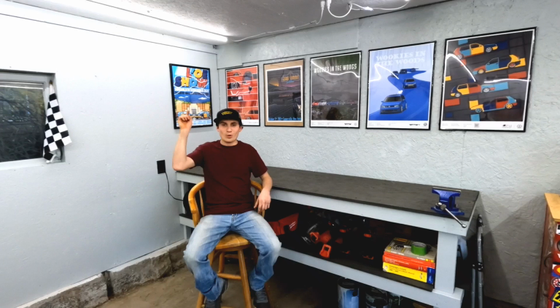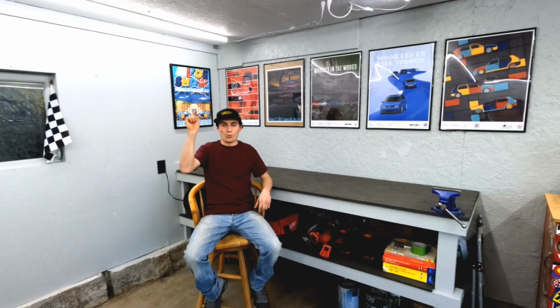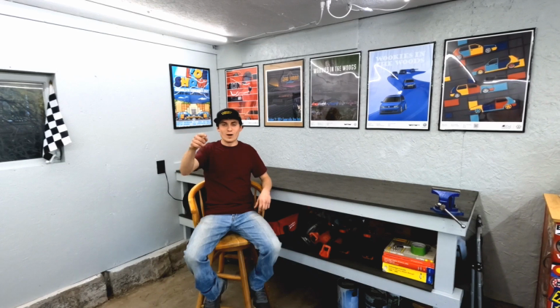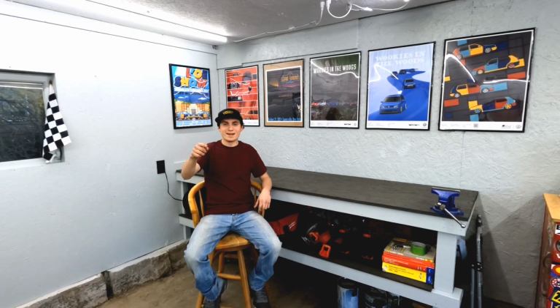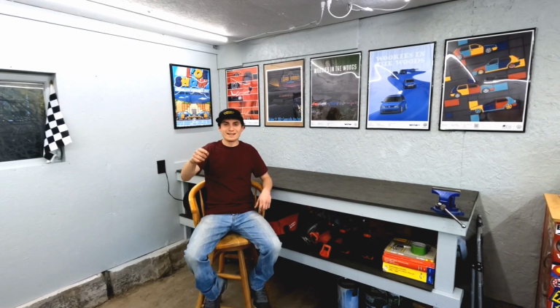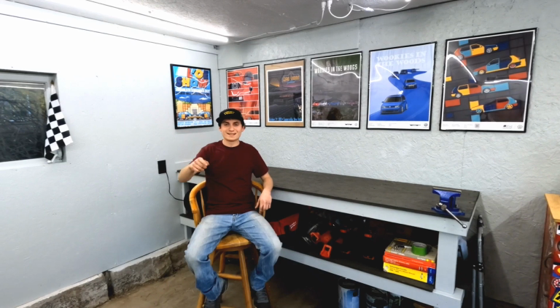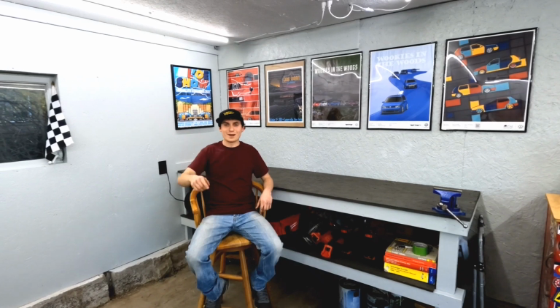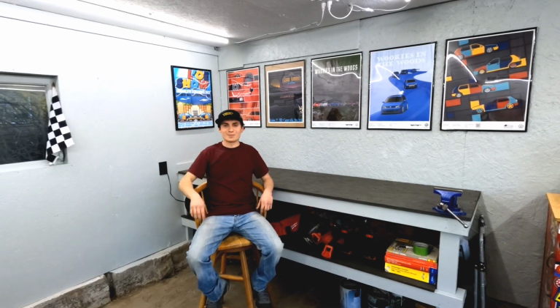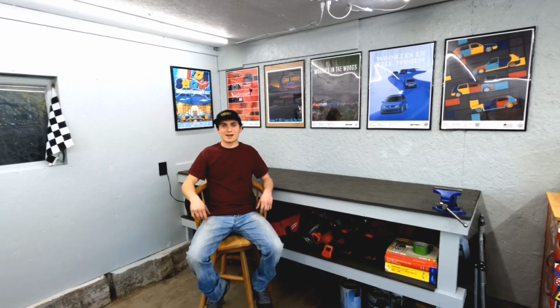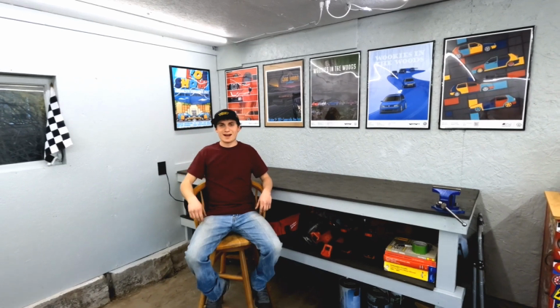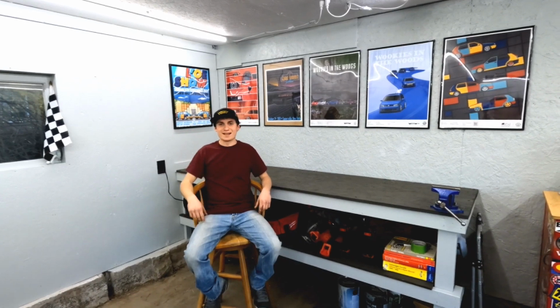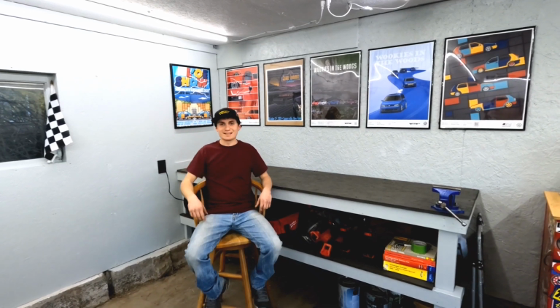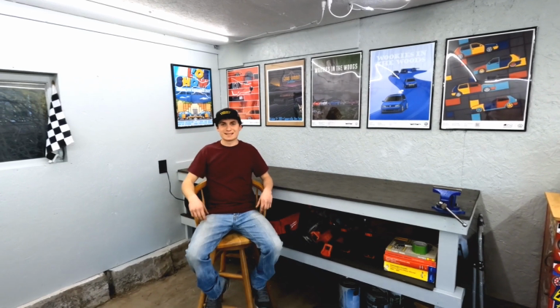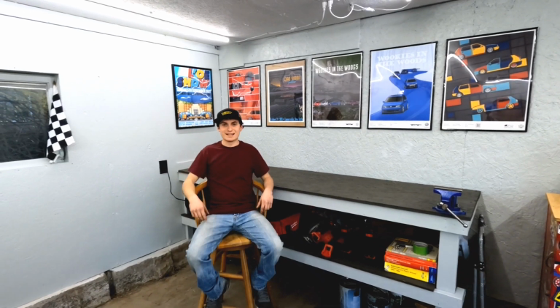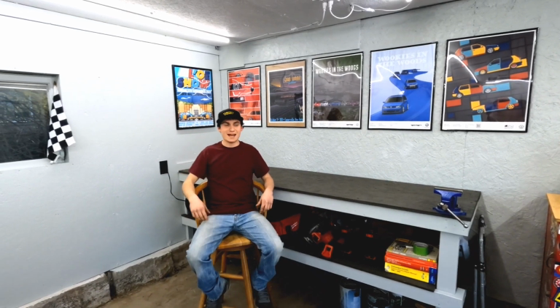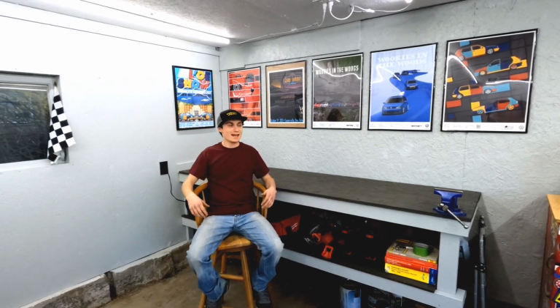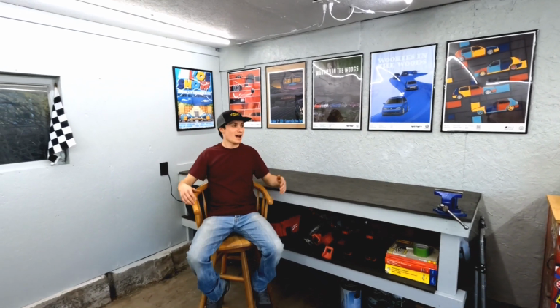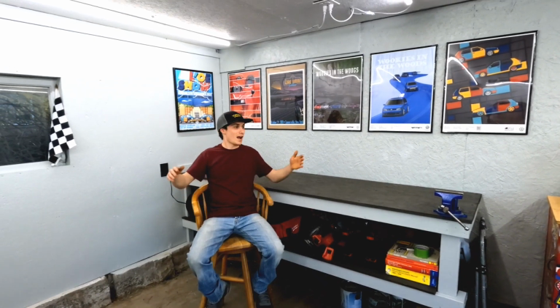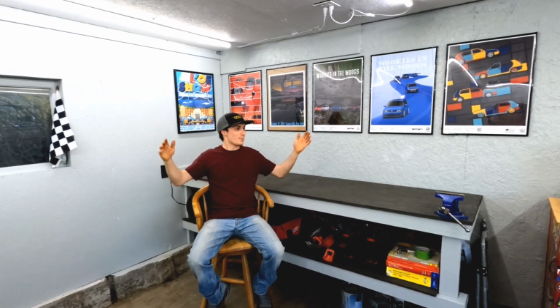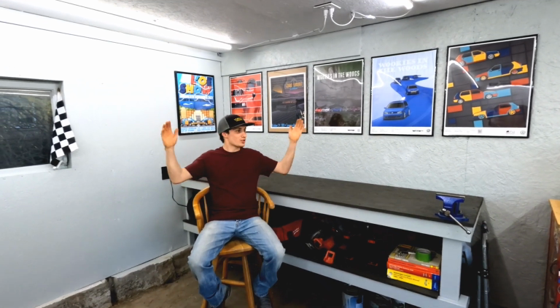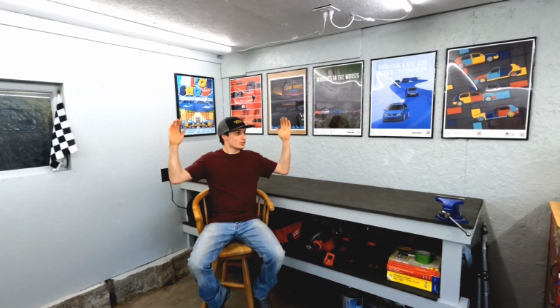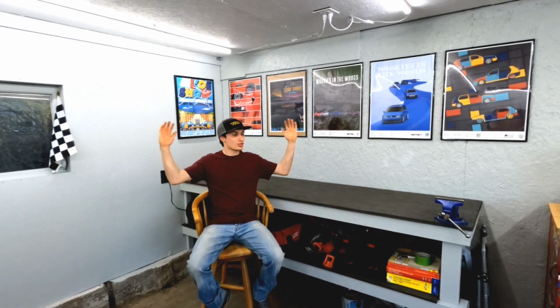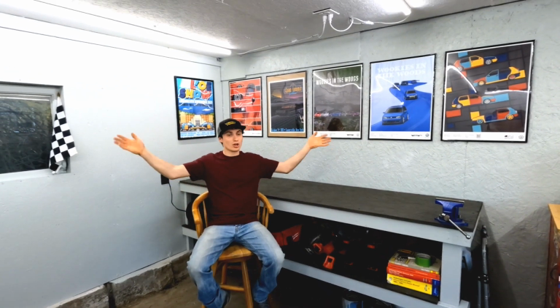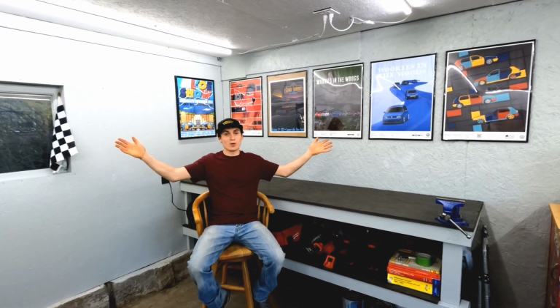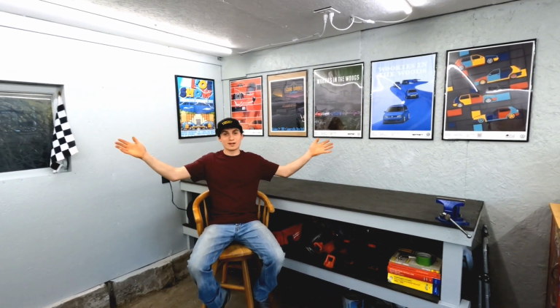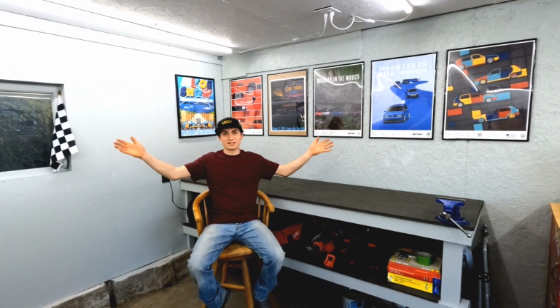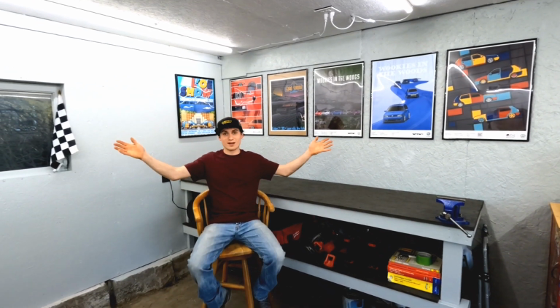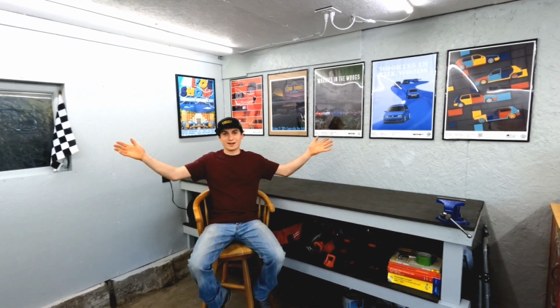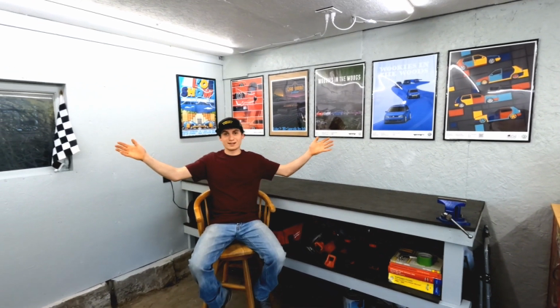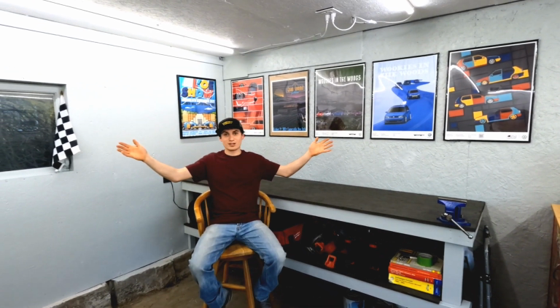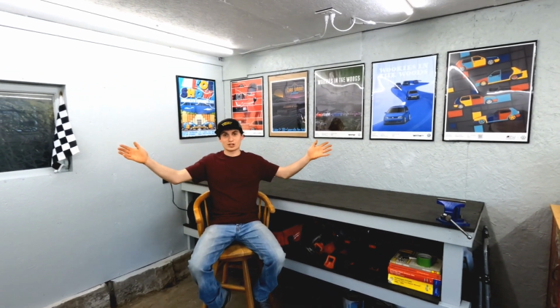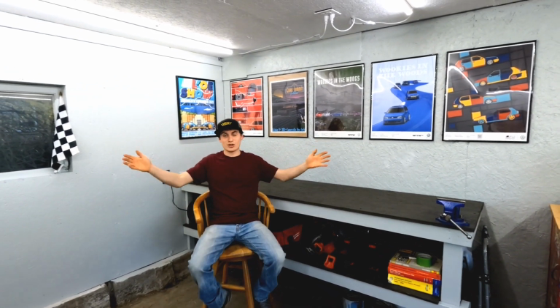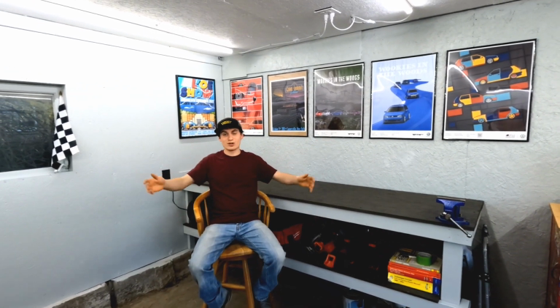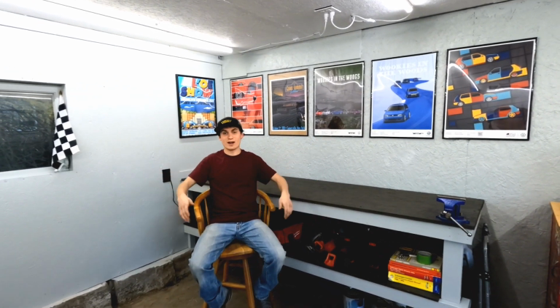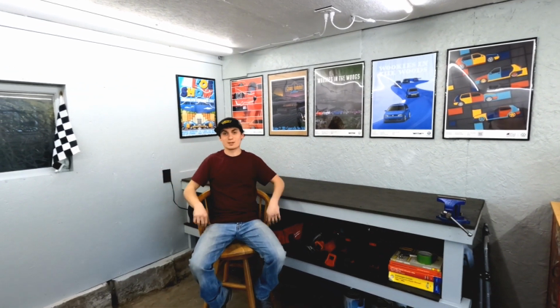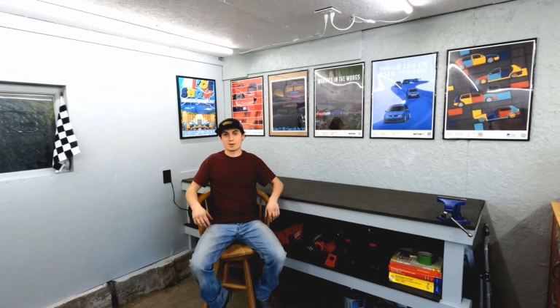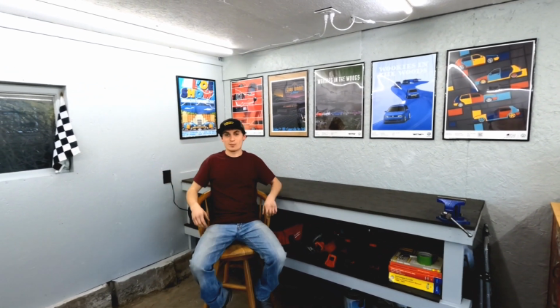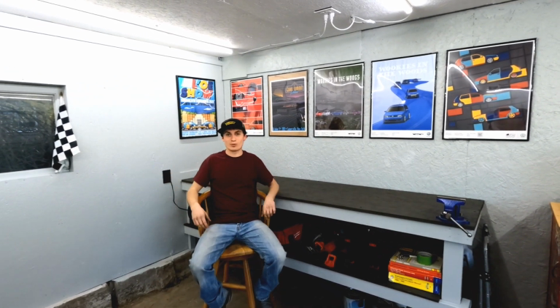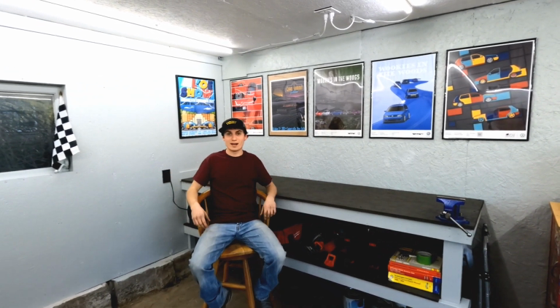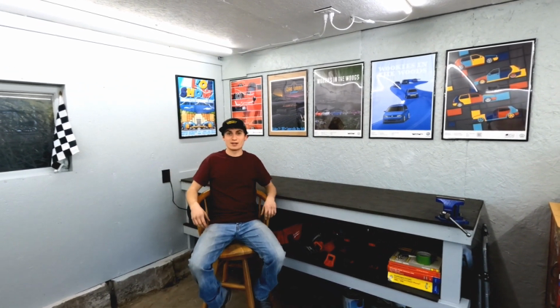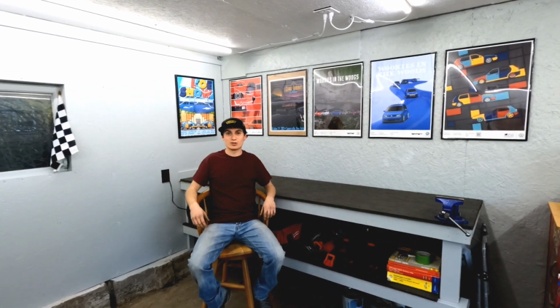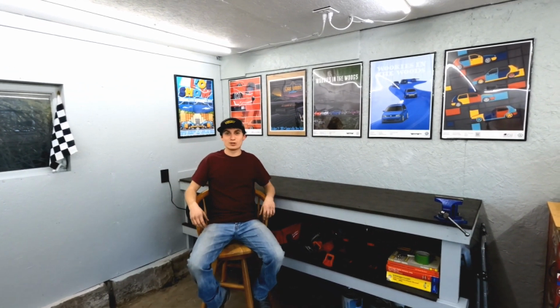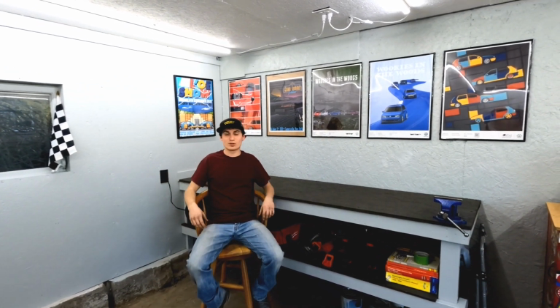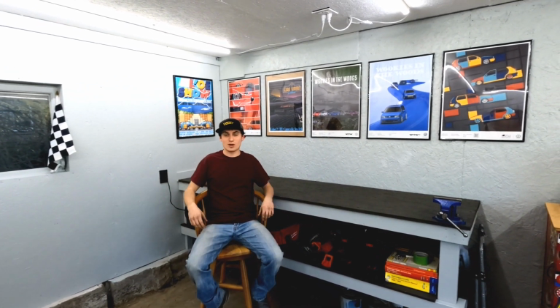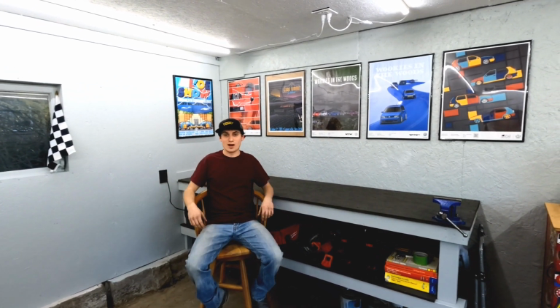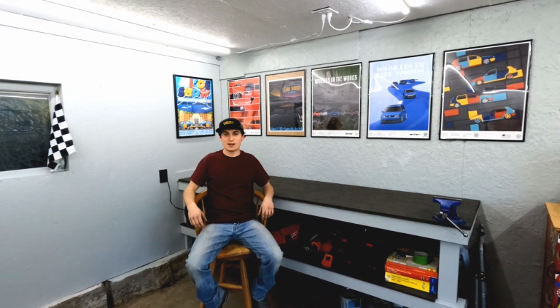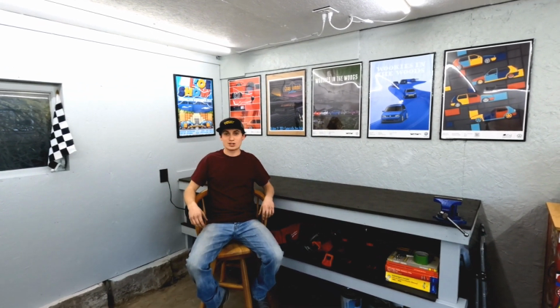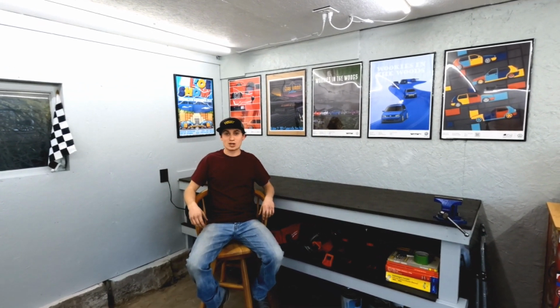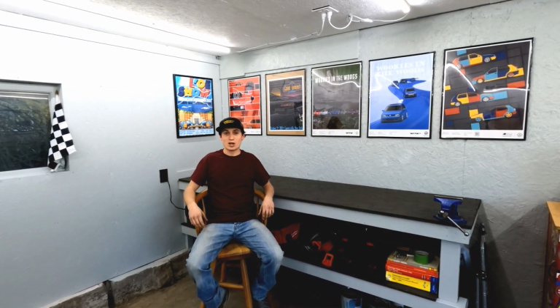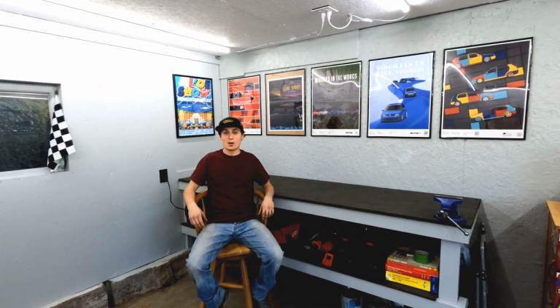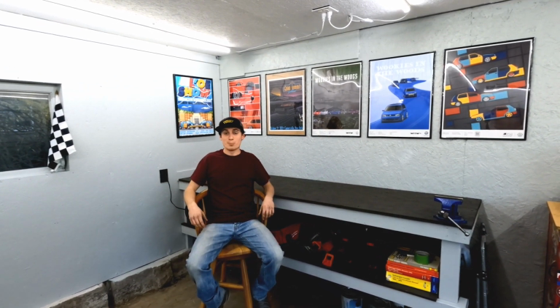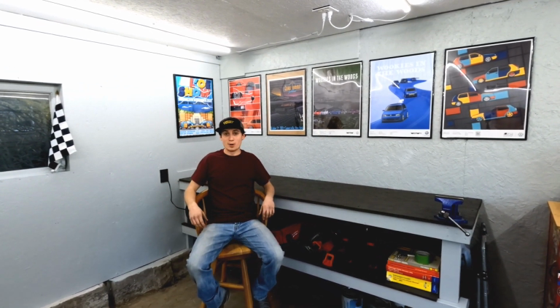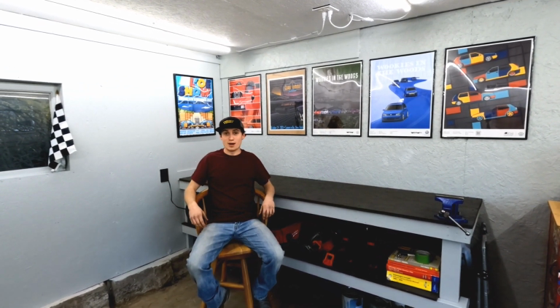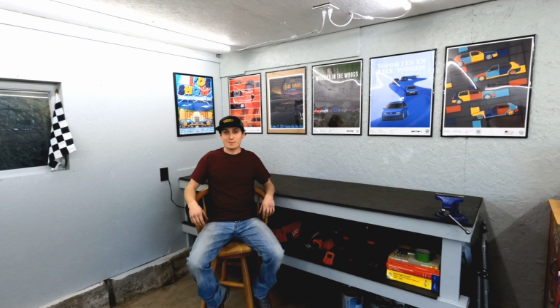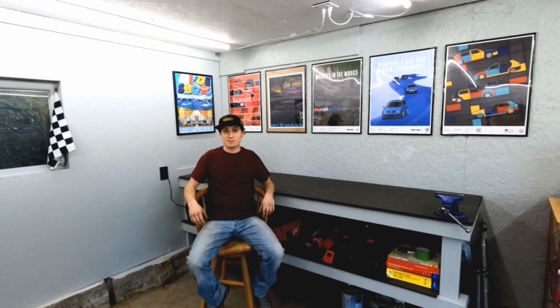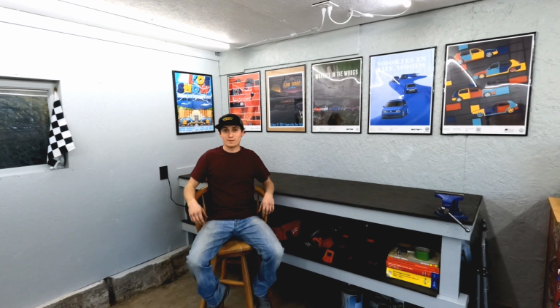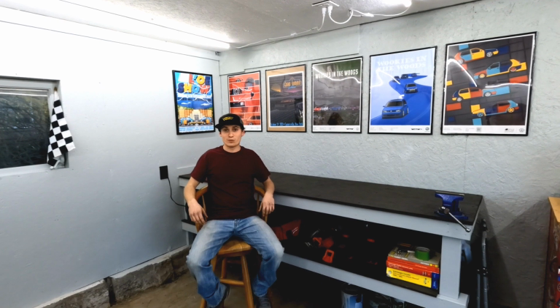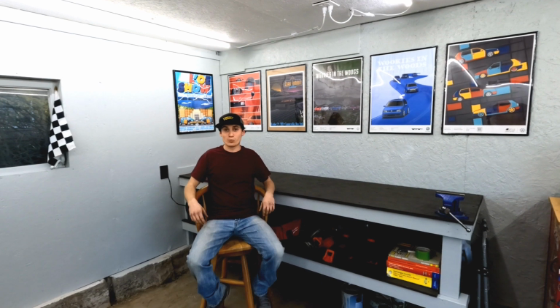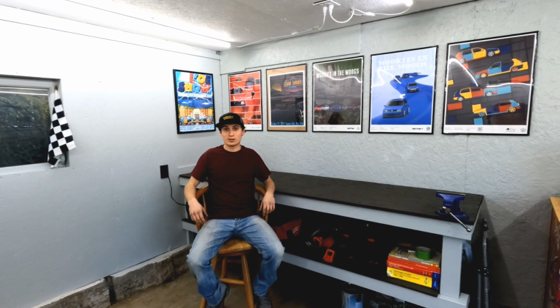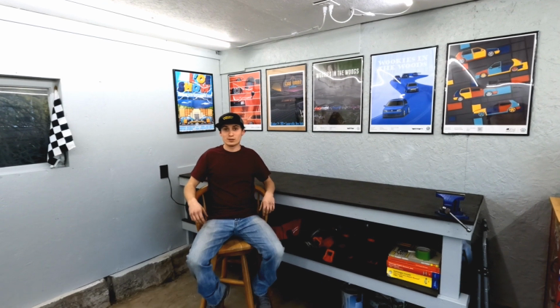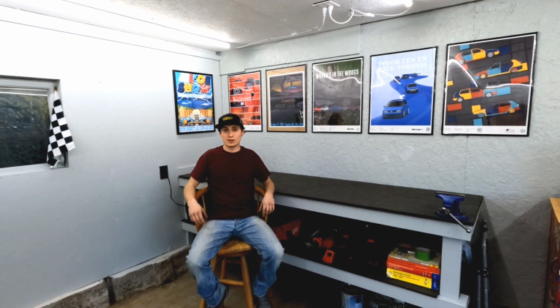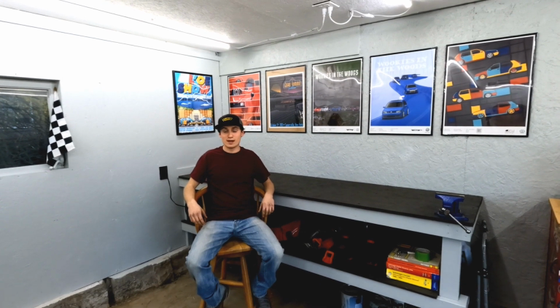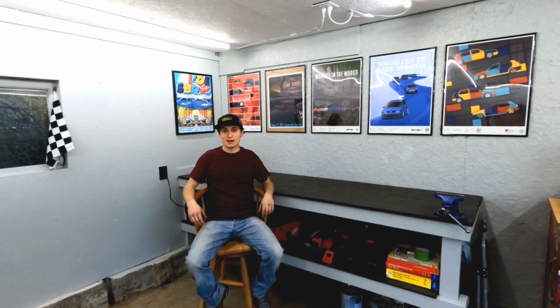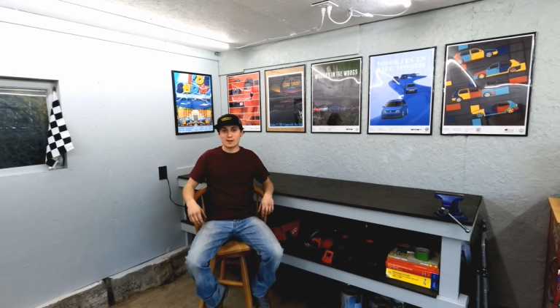What is up guys, today I am so excited to show you guys my brand new garage. But before we do that,